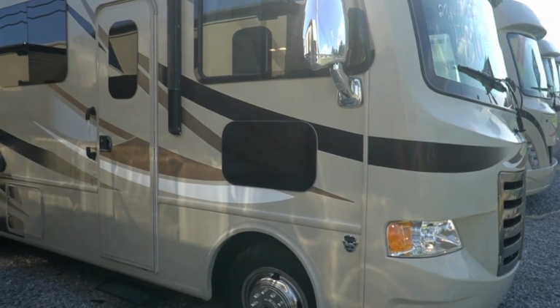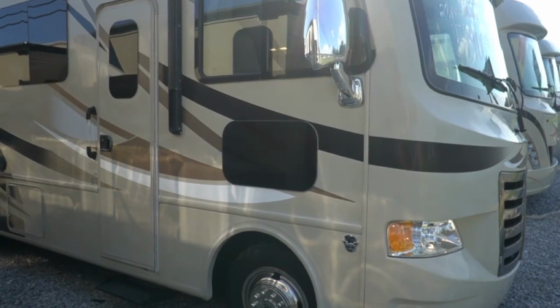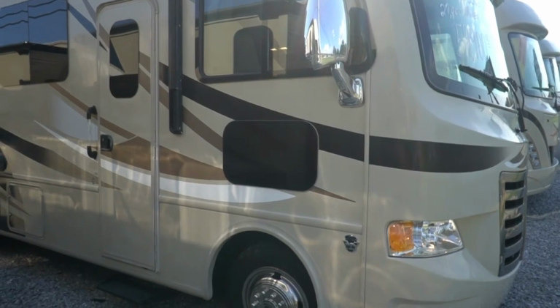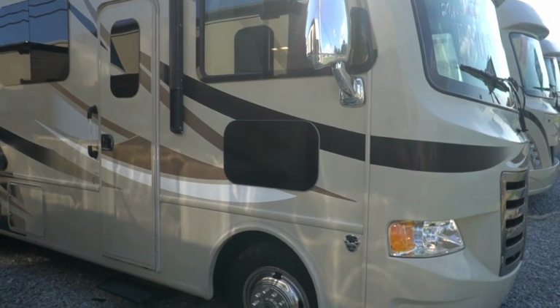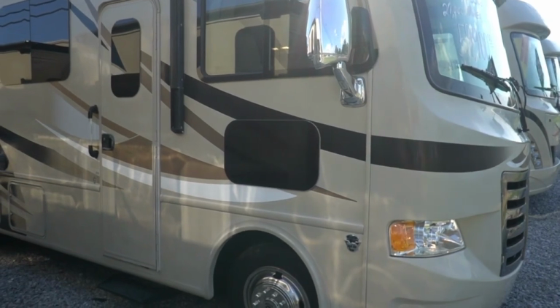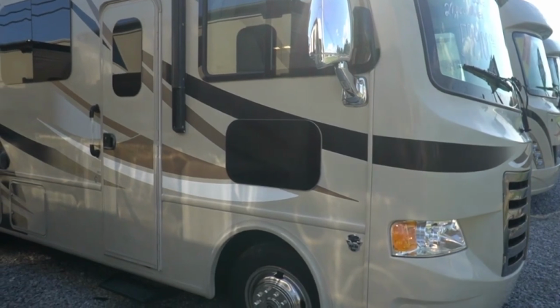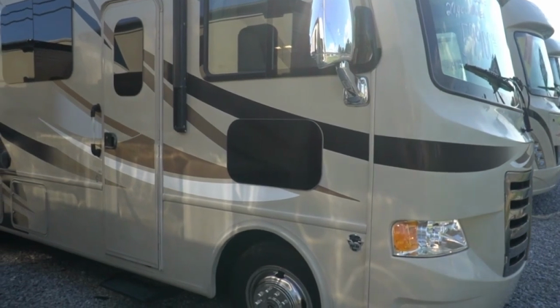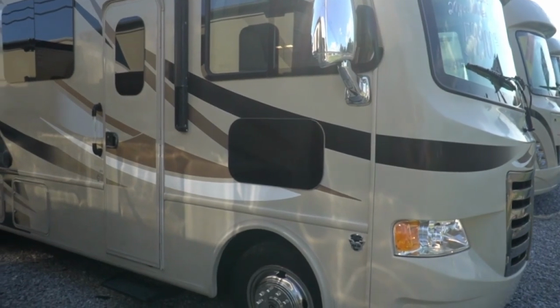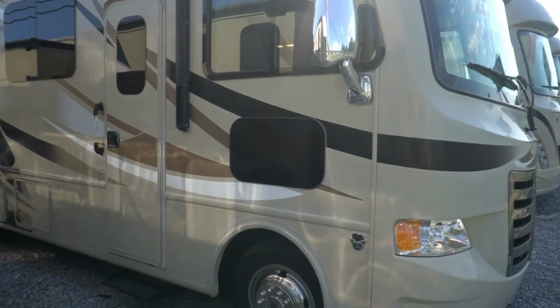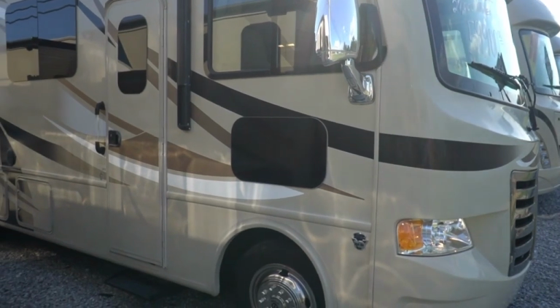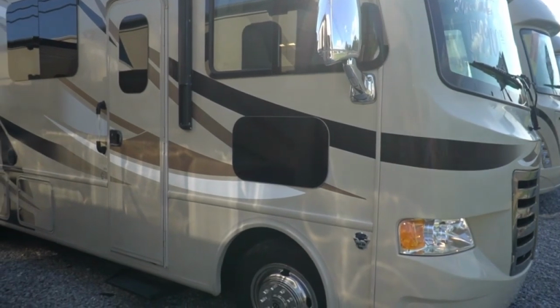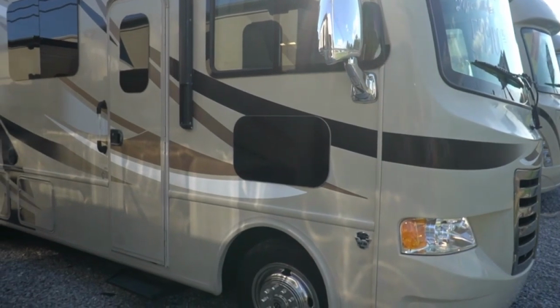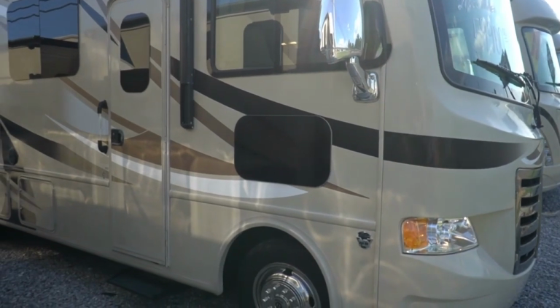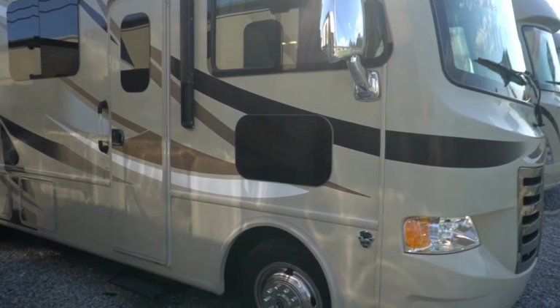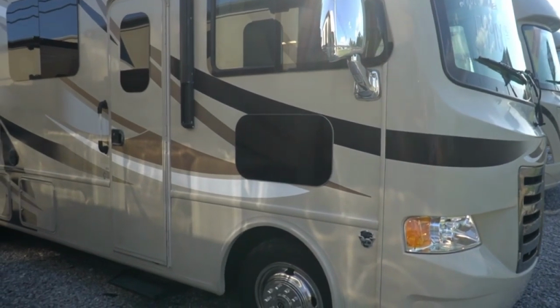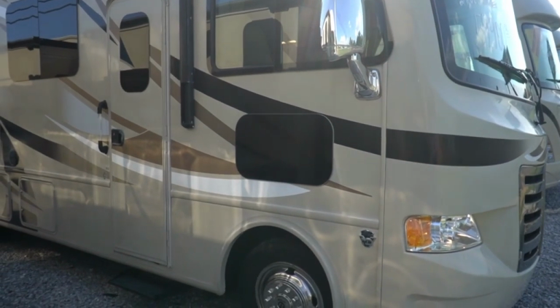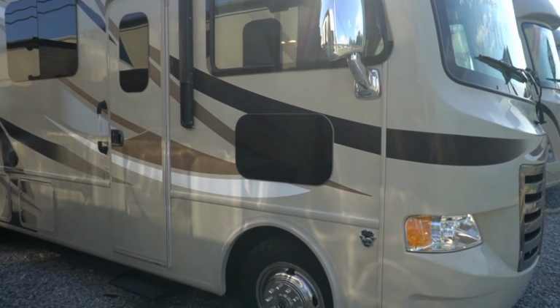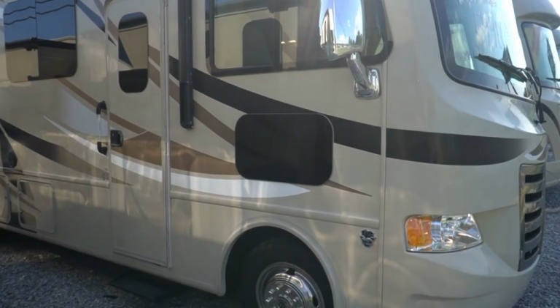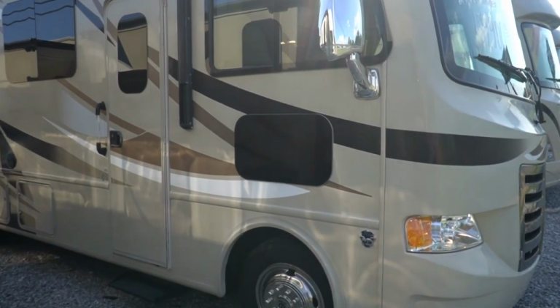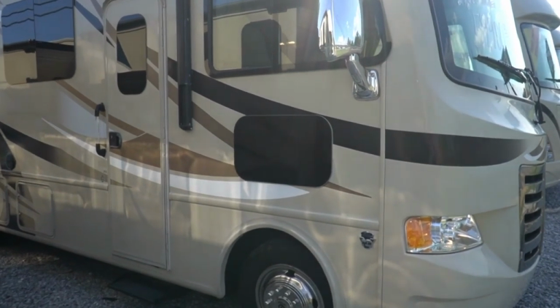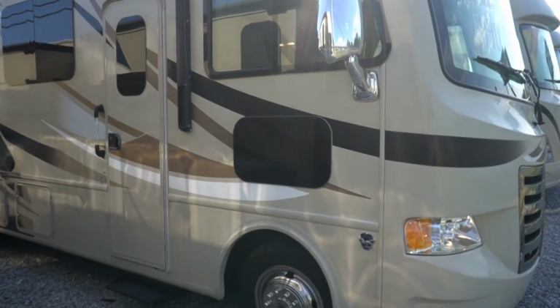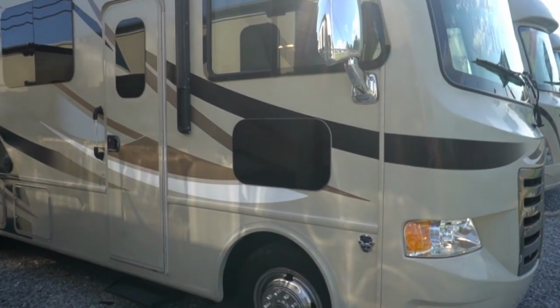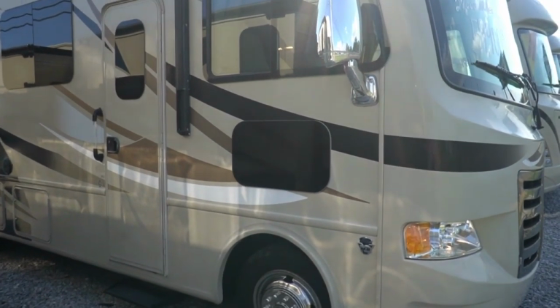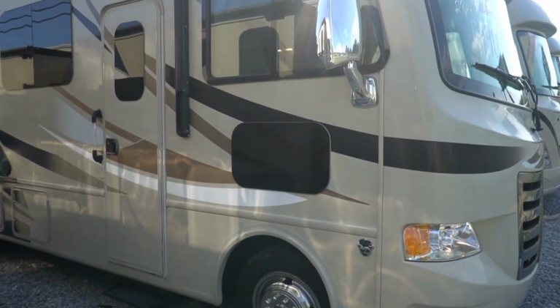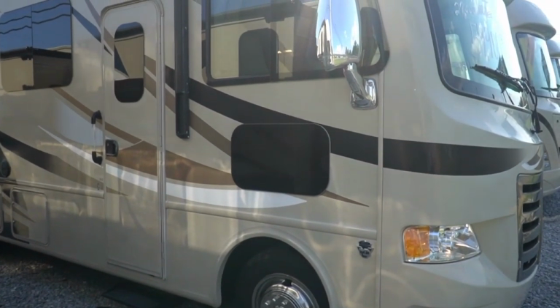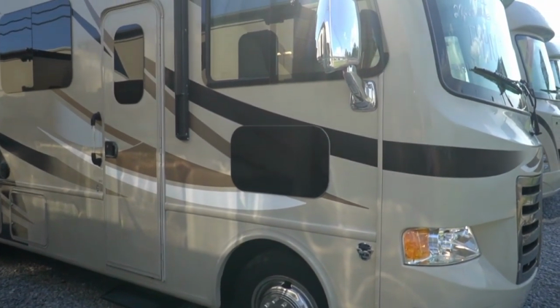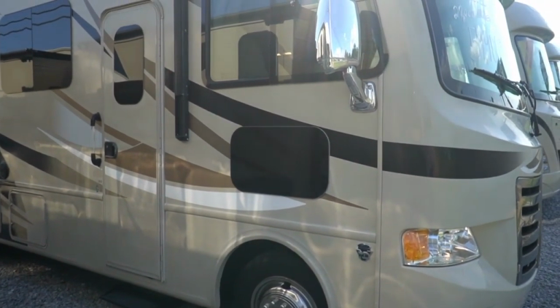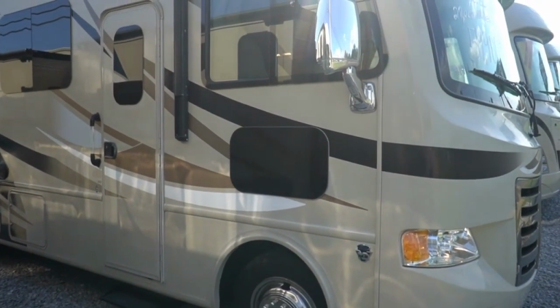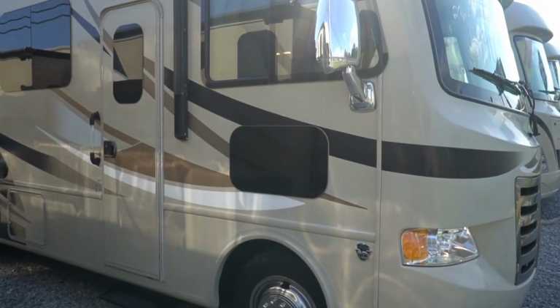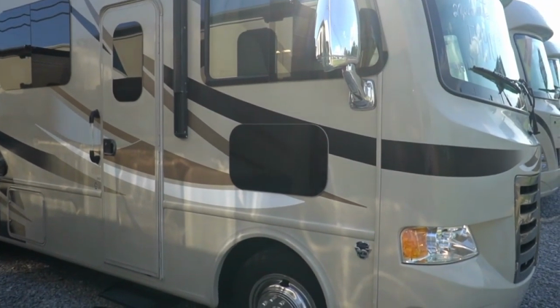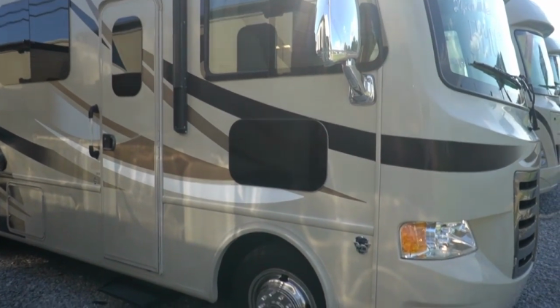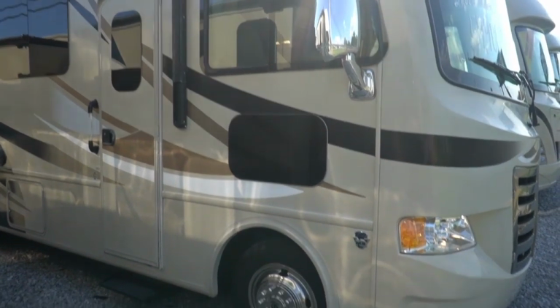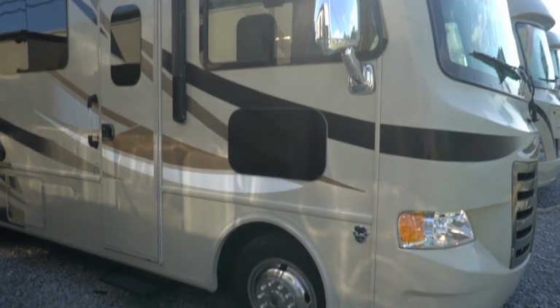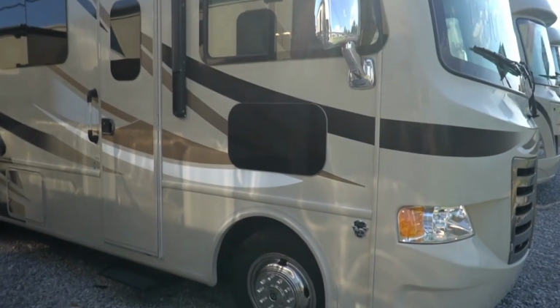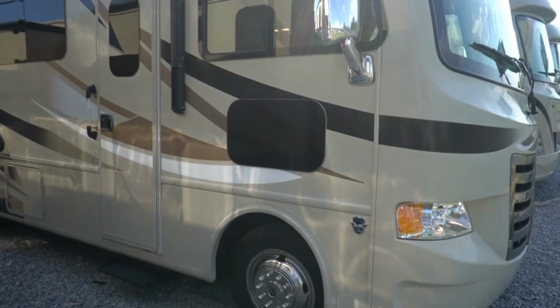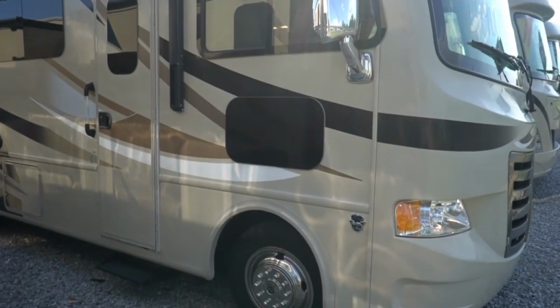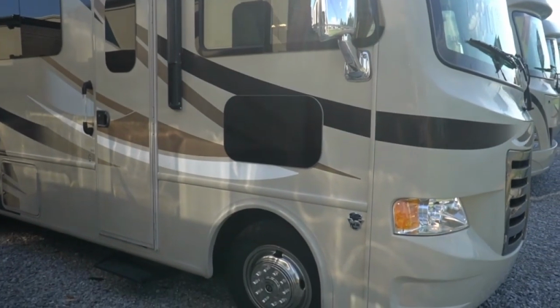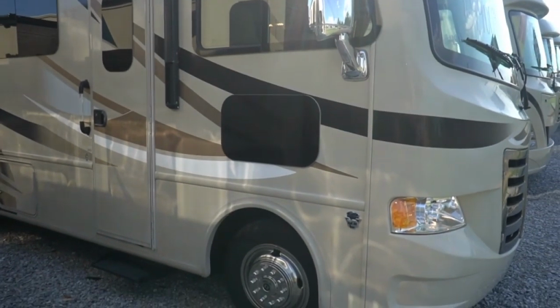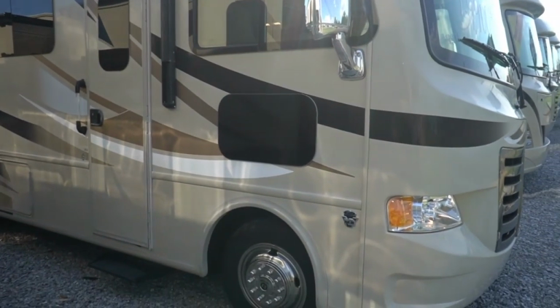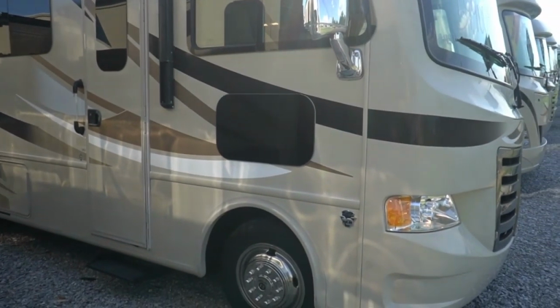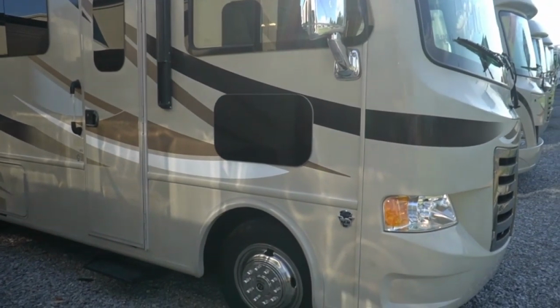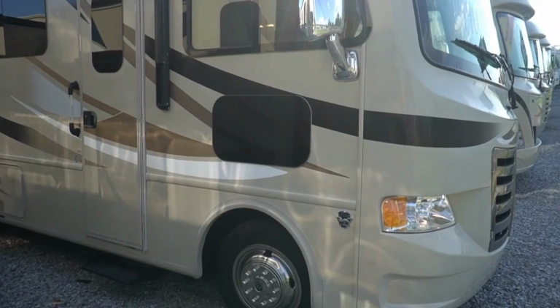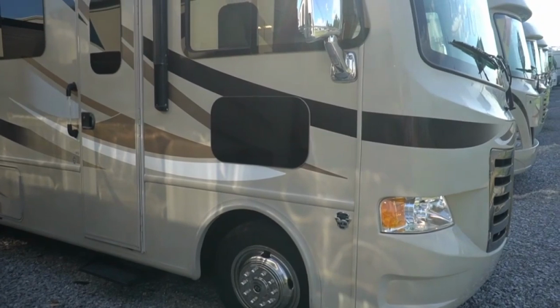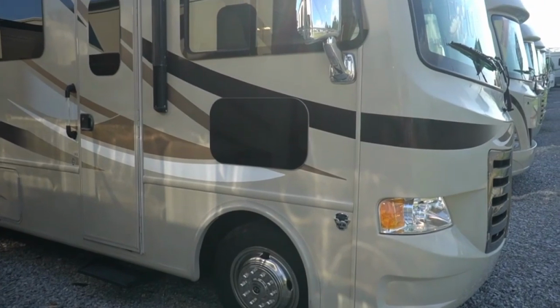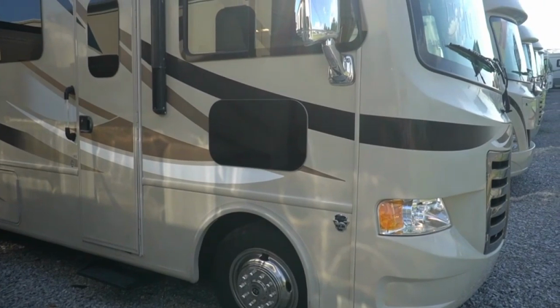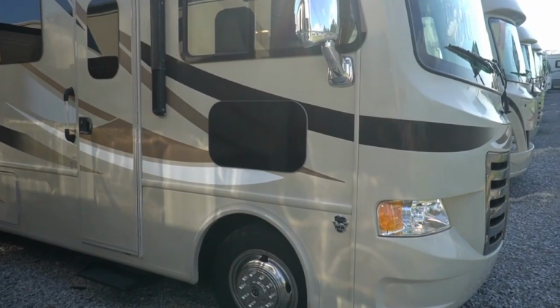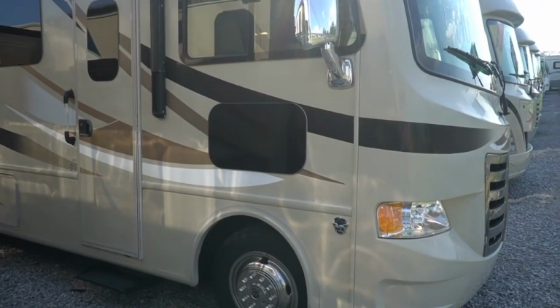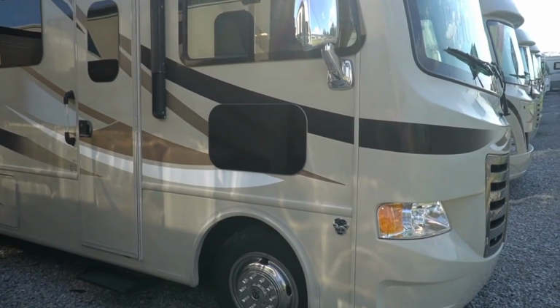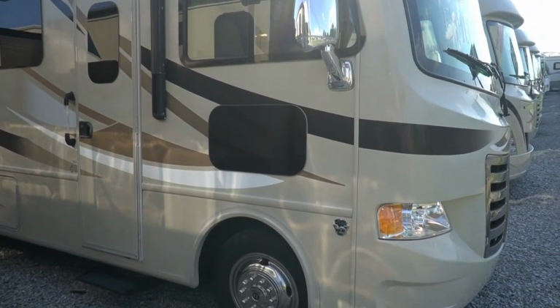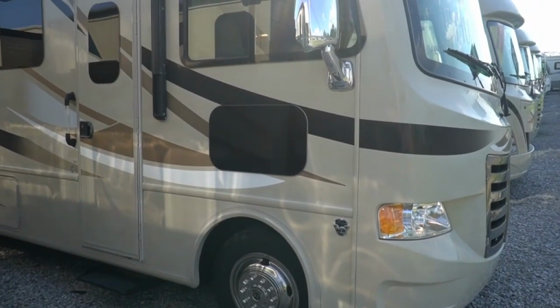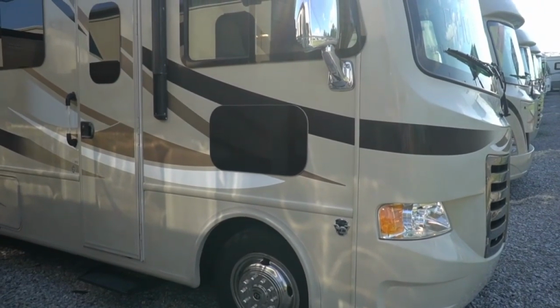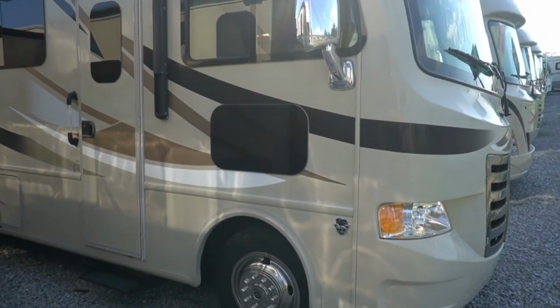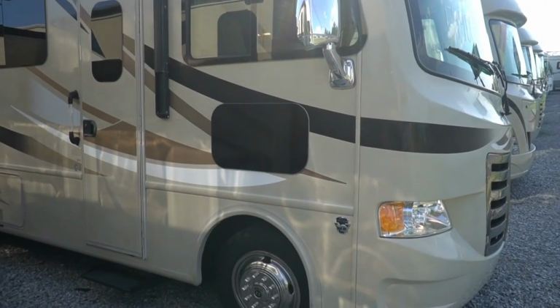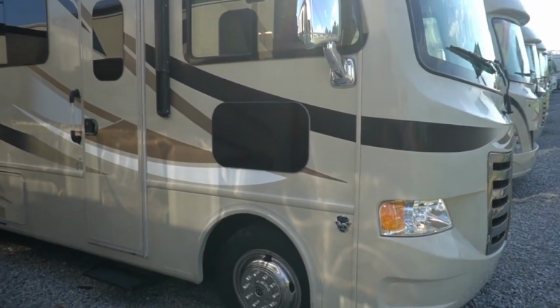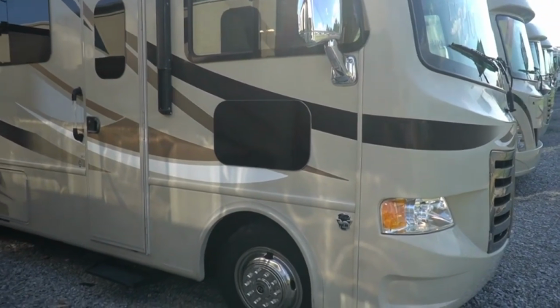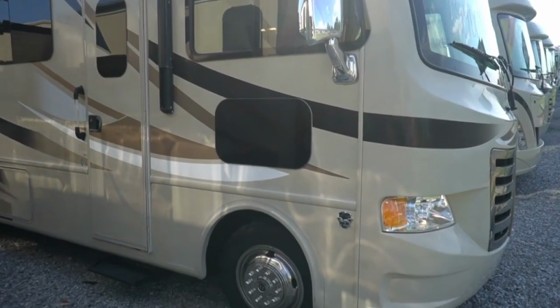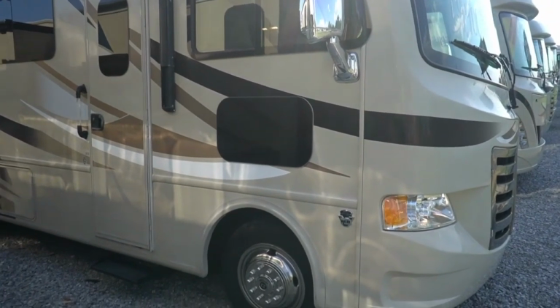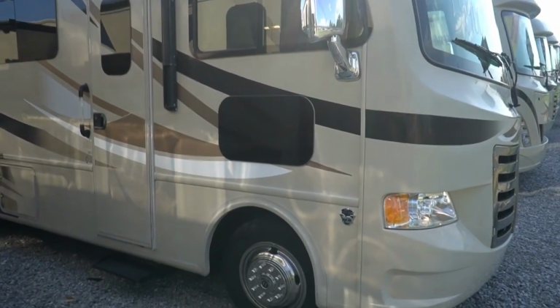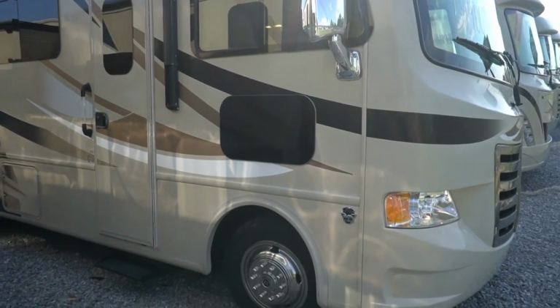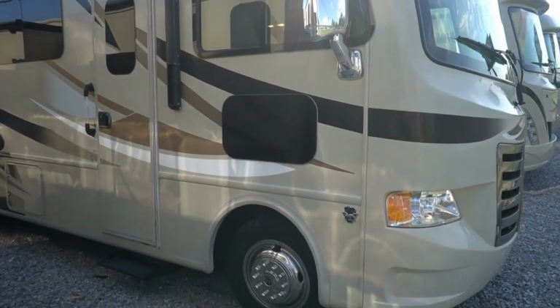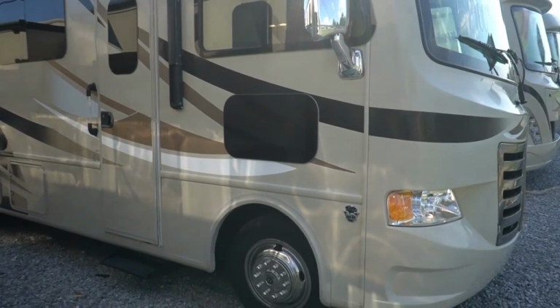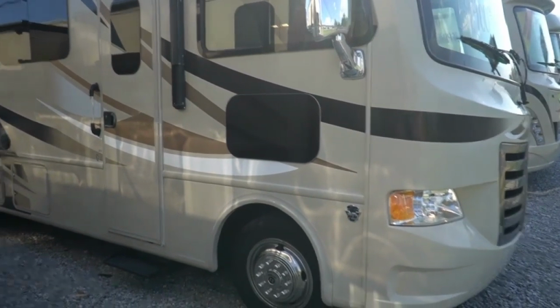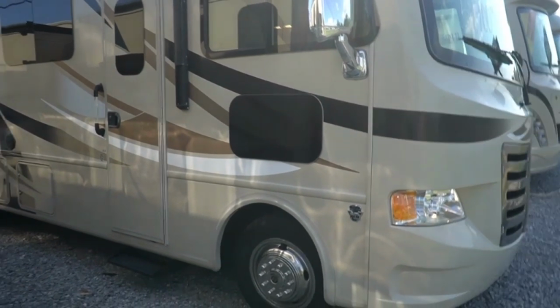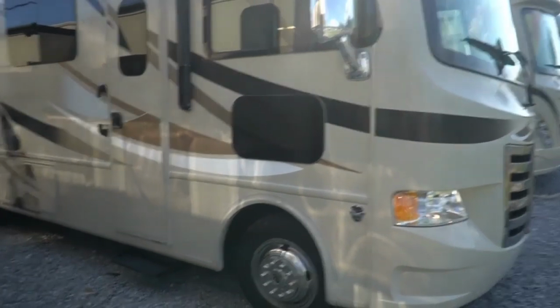Good afternoon folks. Big Bo here with another great Class A Motorhome value from Parkway RV Center.